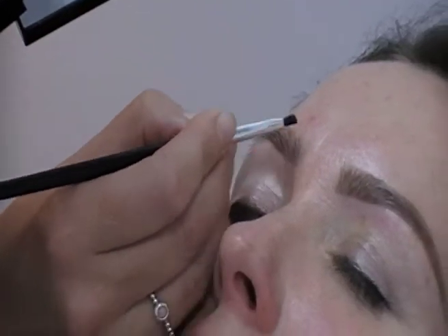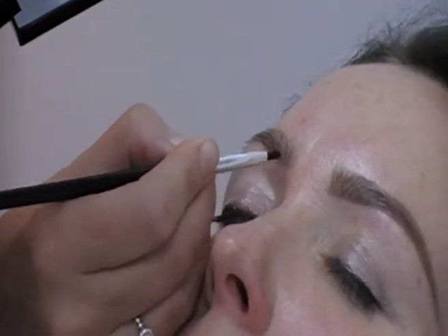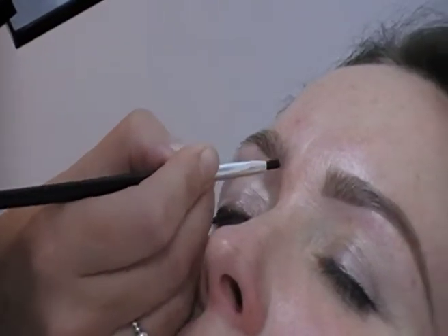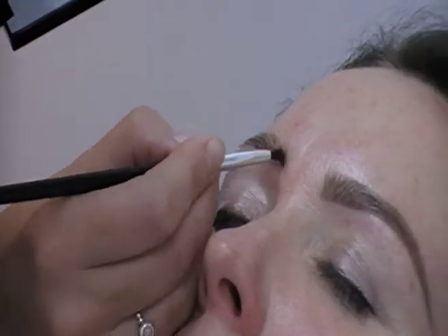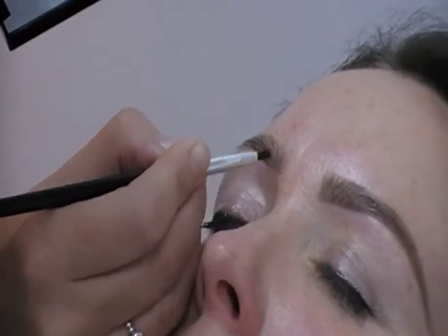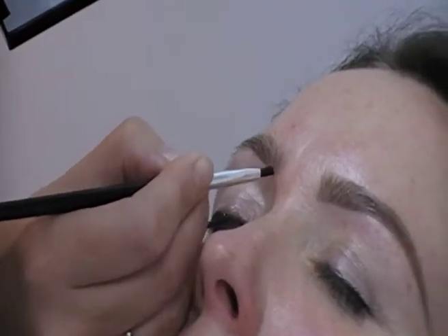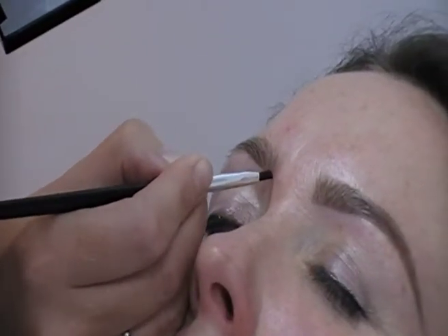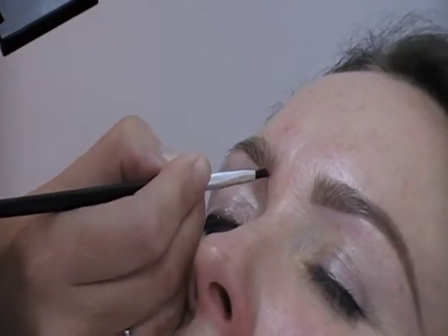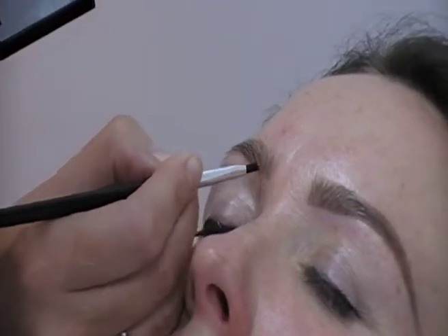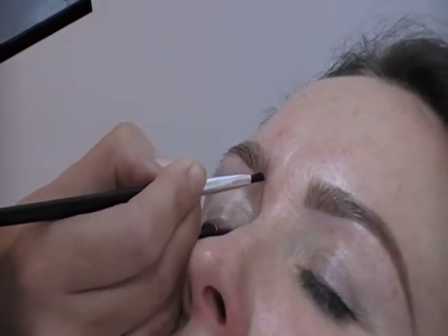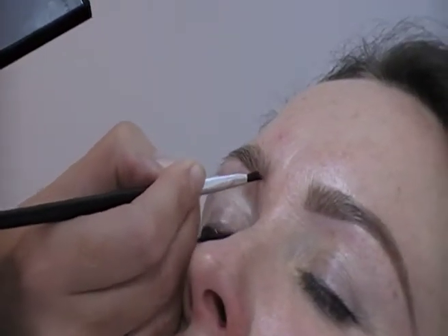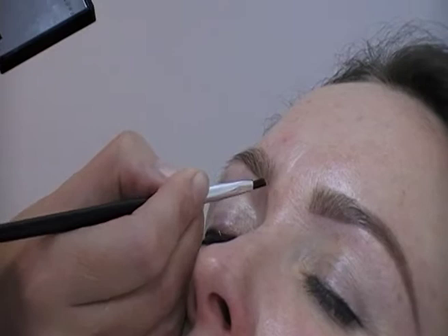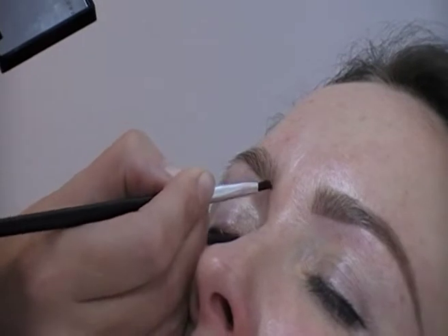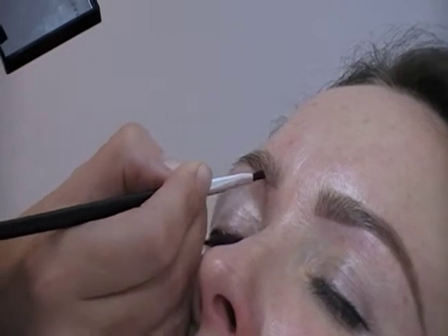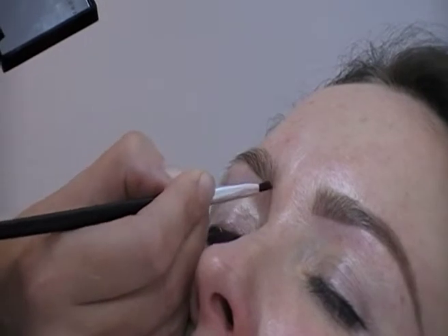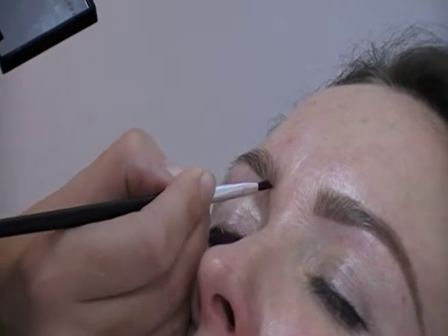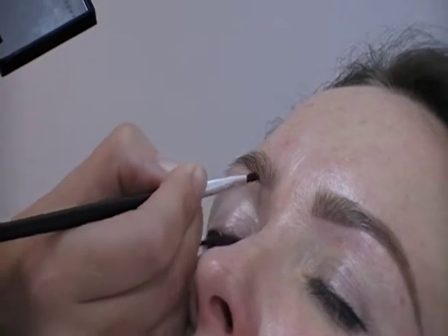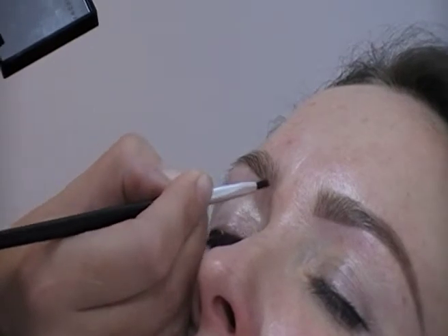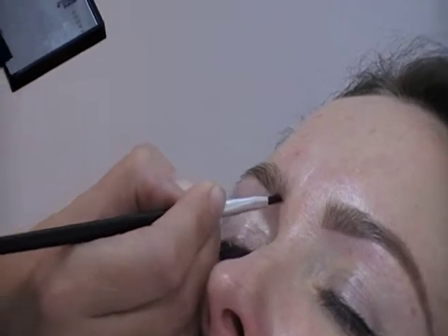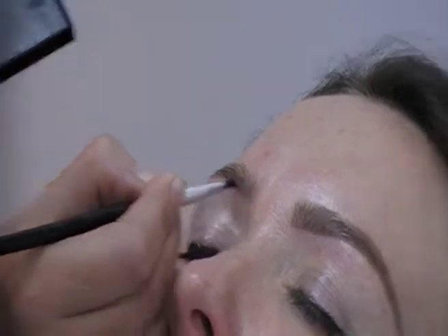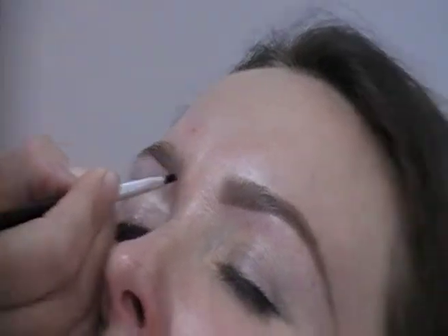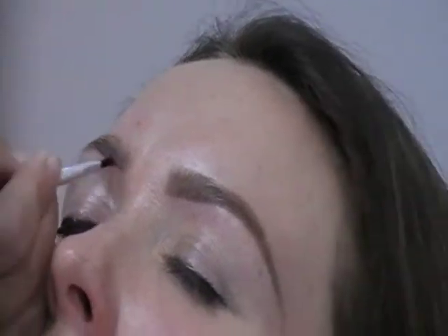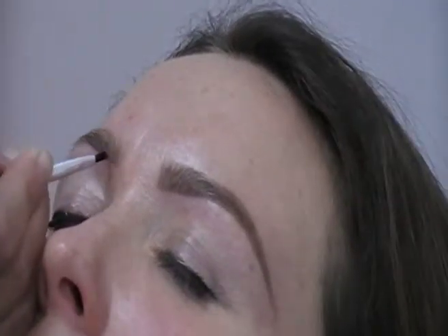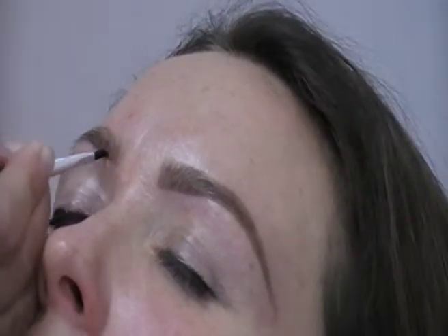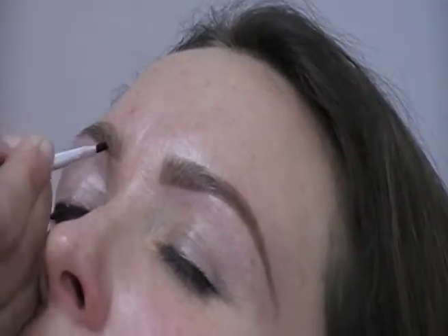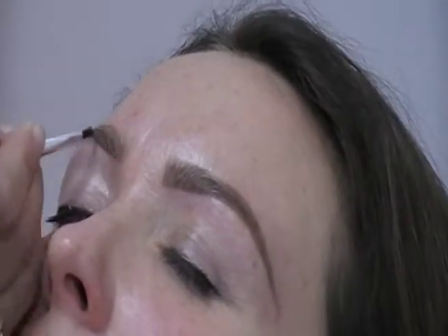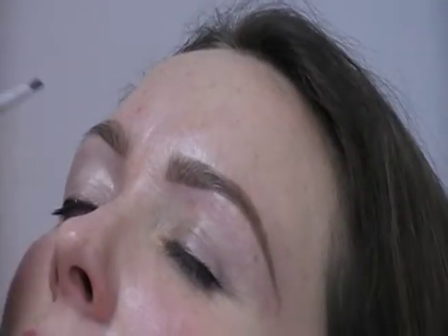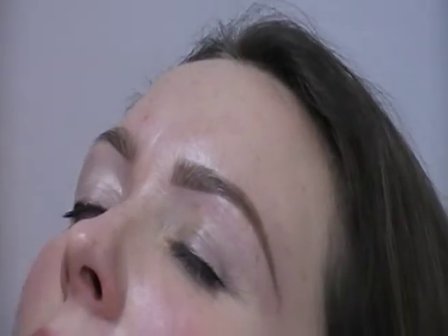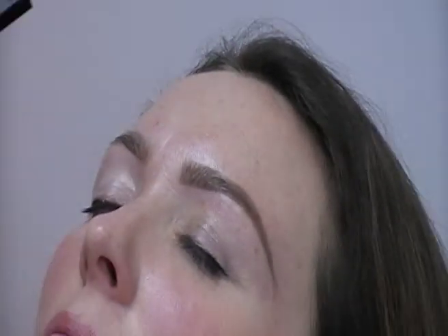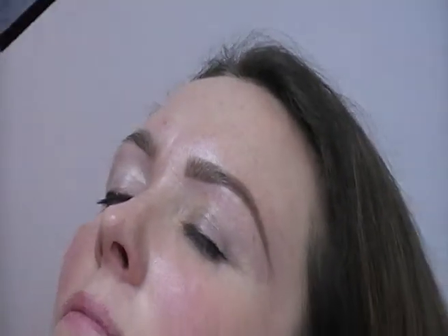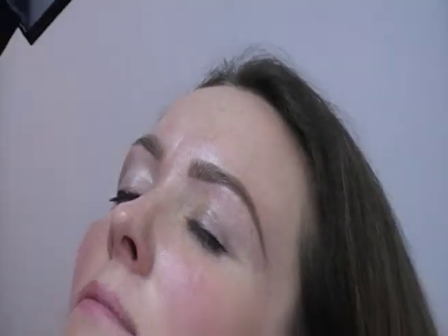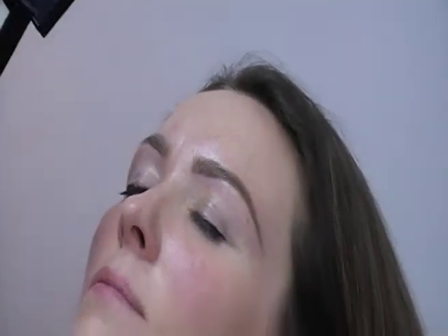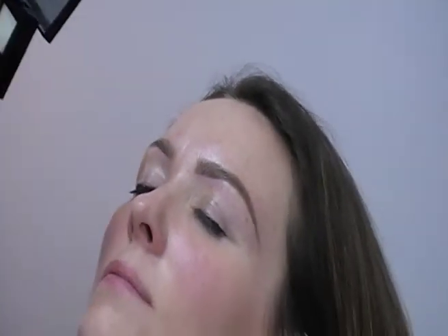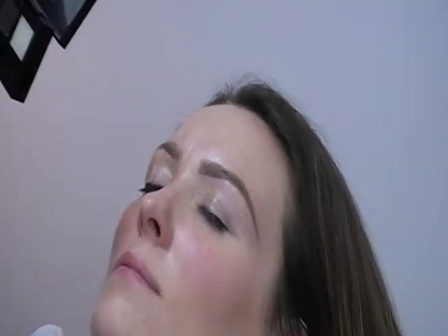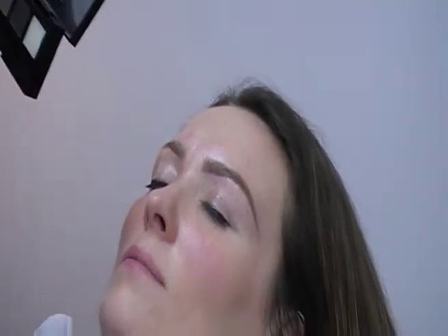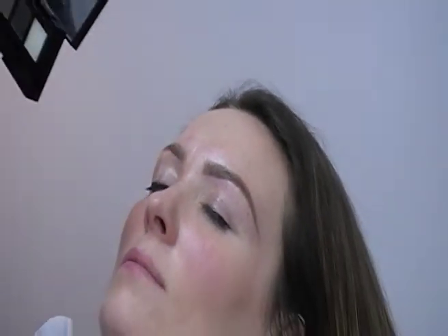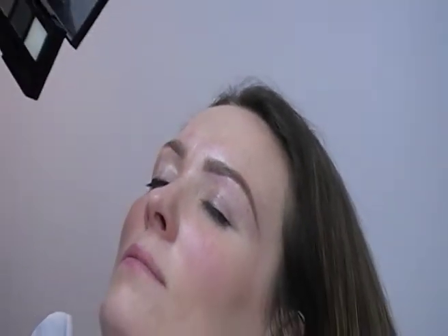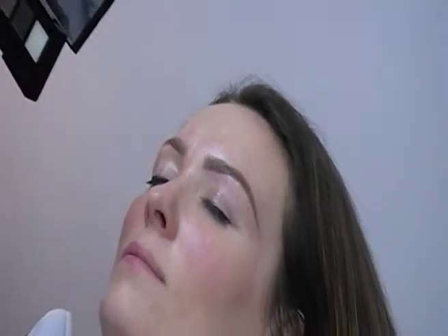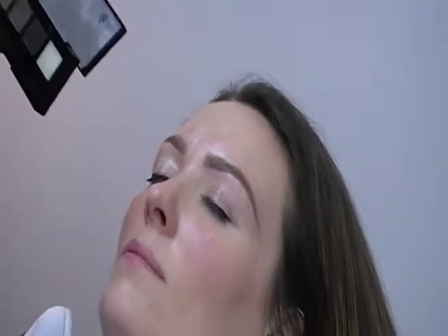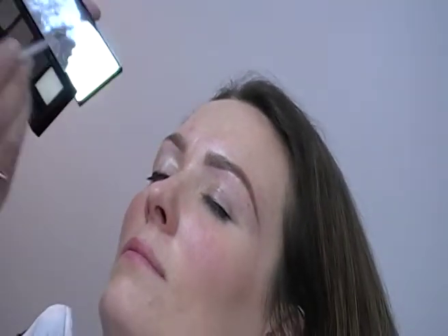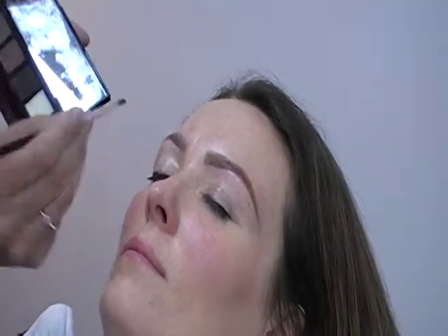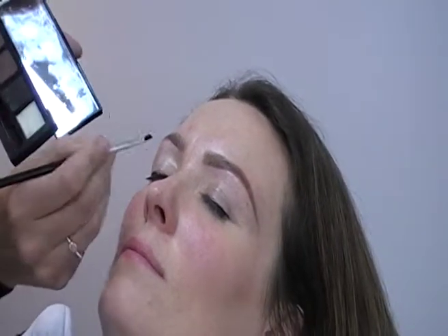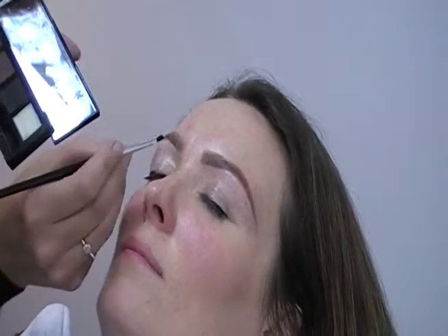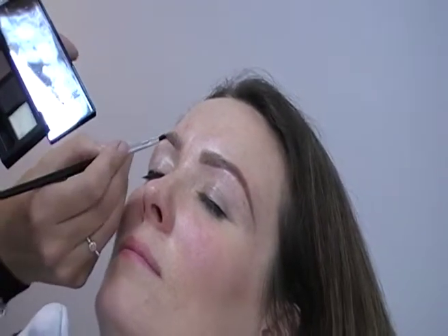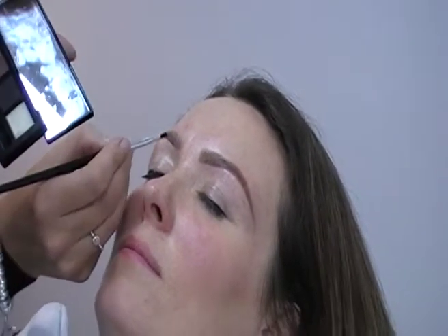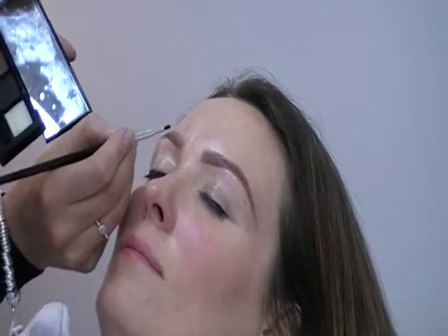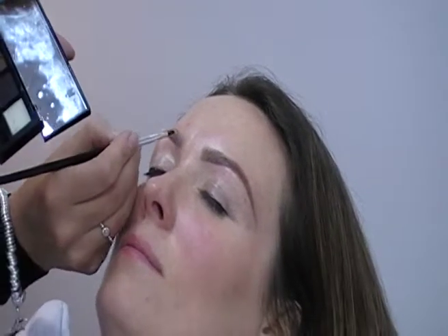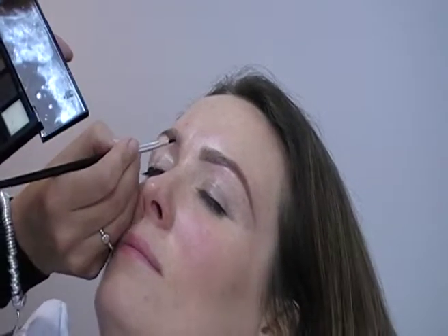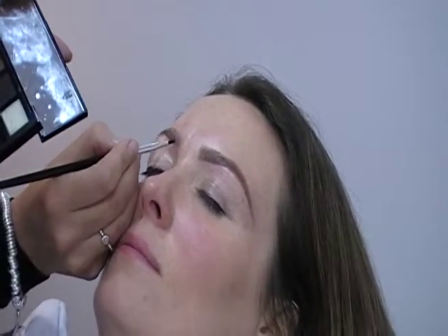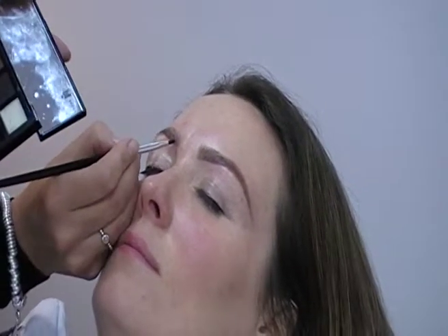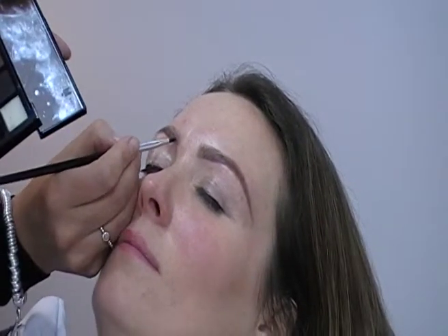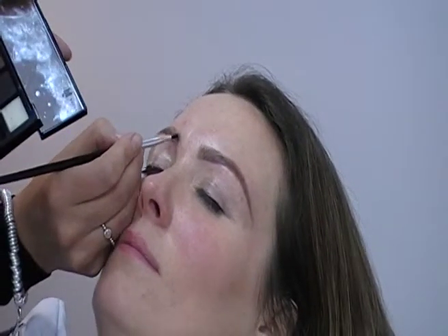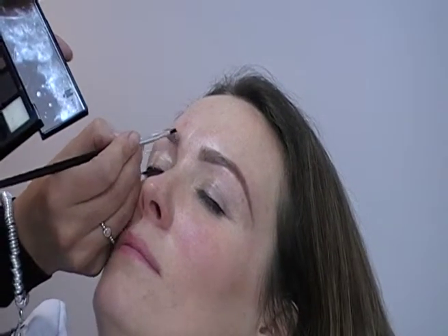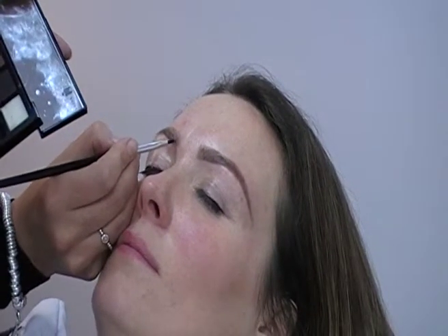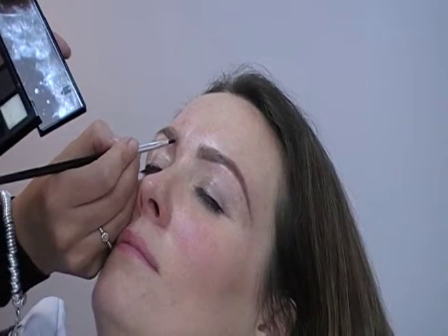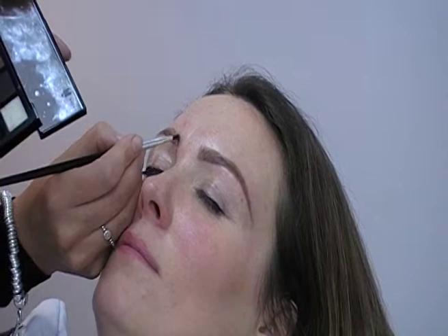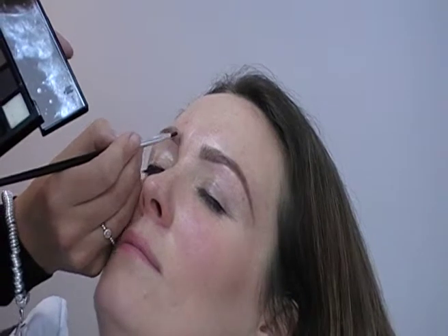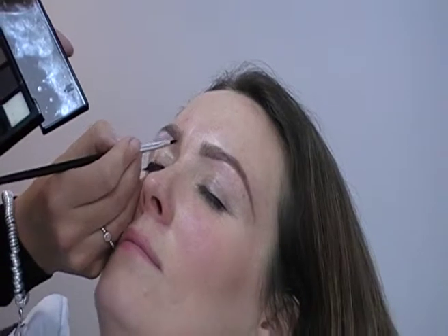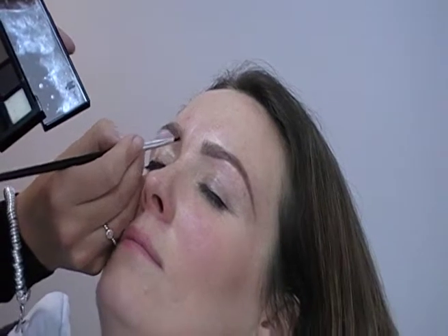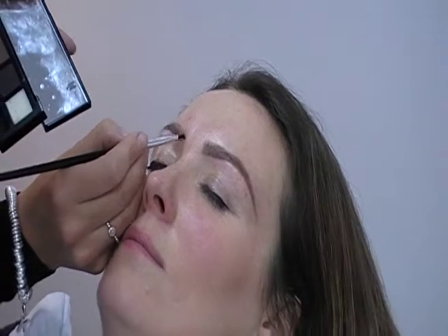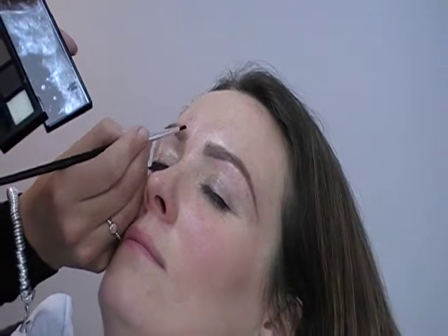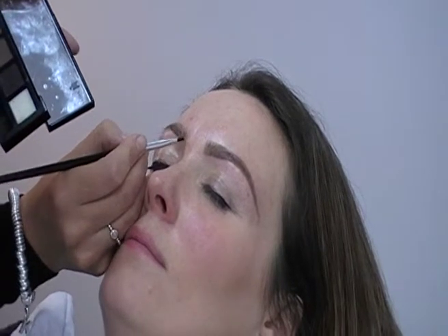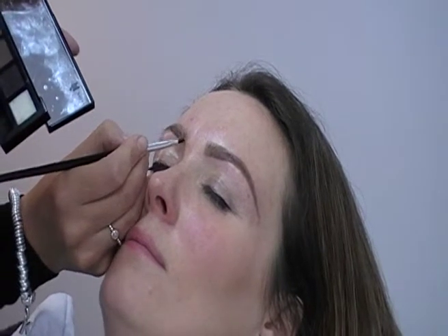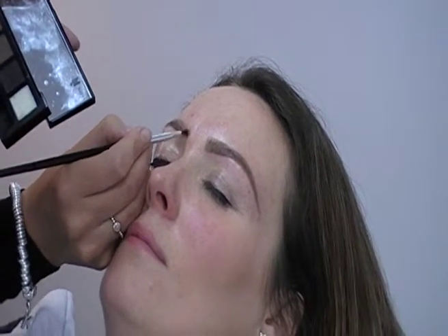During your treatment, you'll see how, with the clever use of makeup, your brows can certainly be made to look a lot thicker than they actually are.